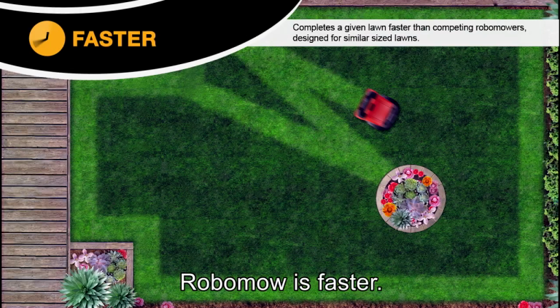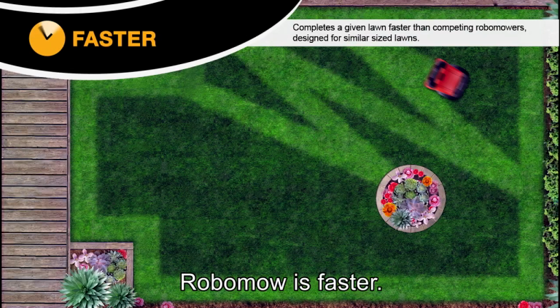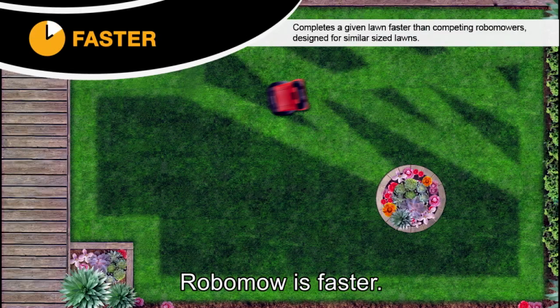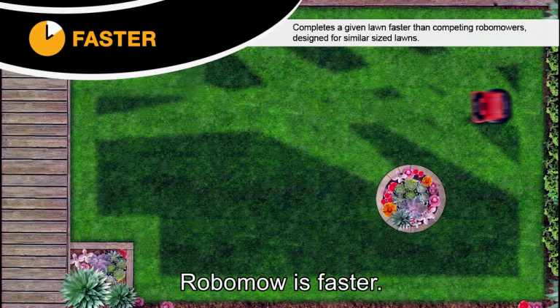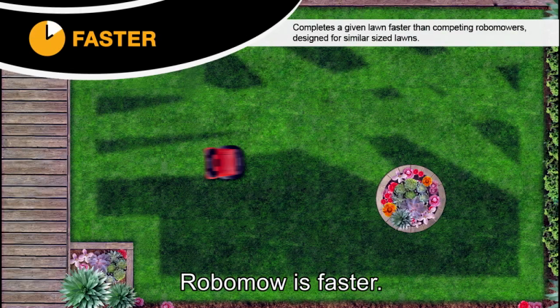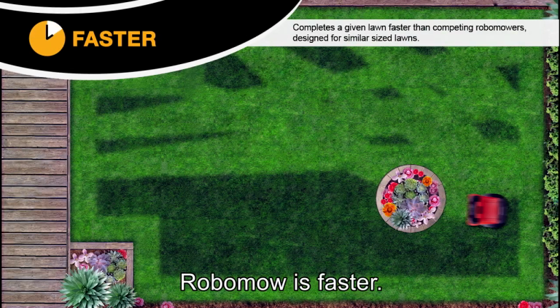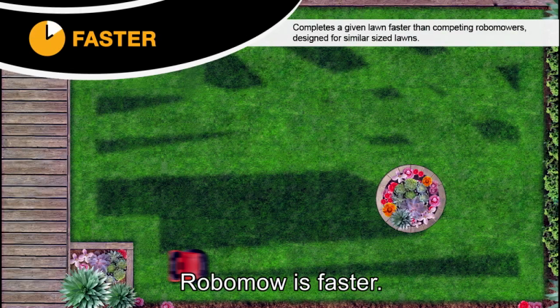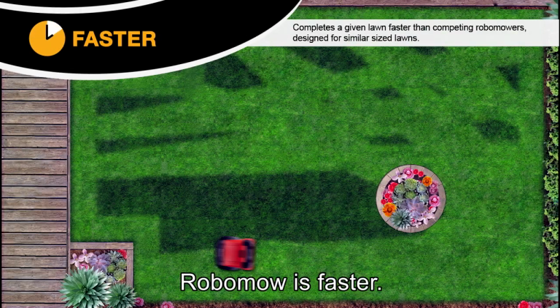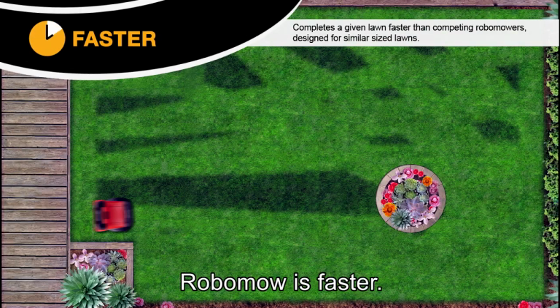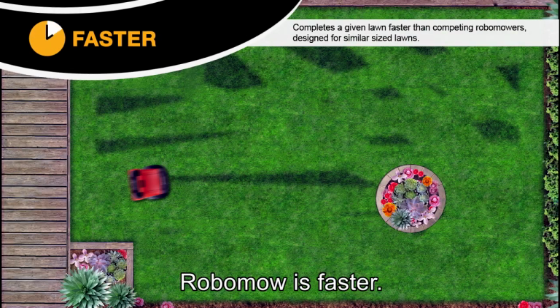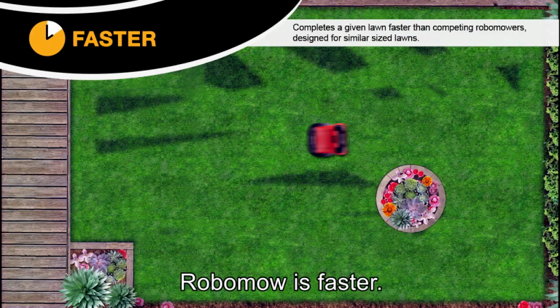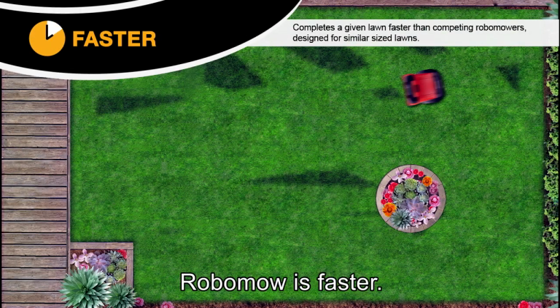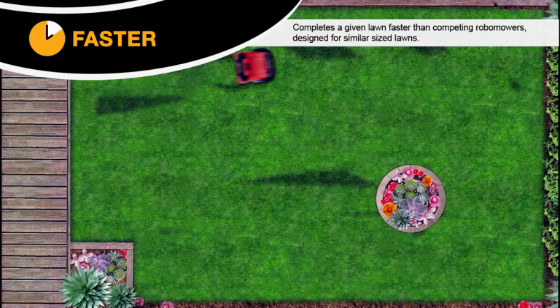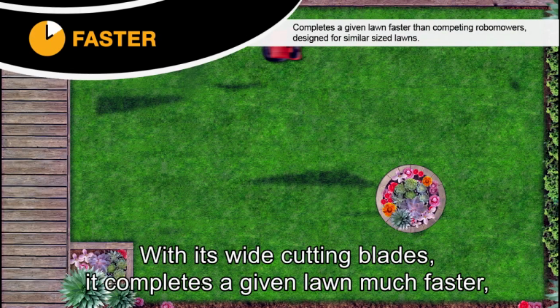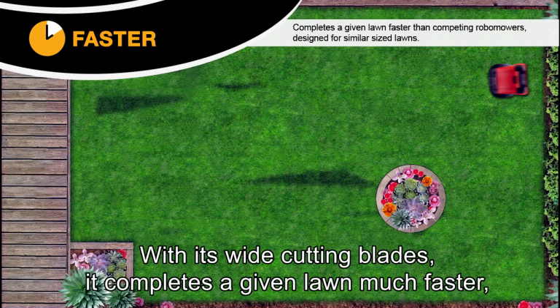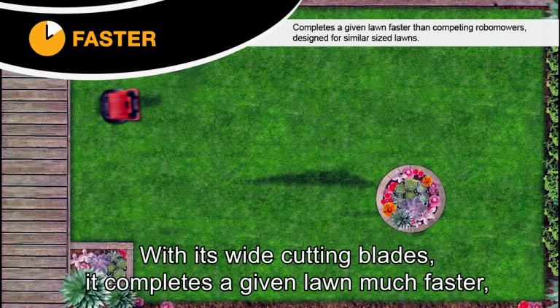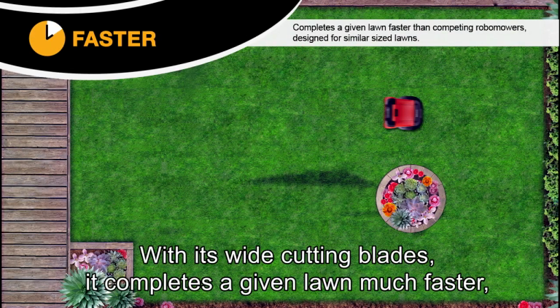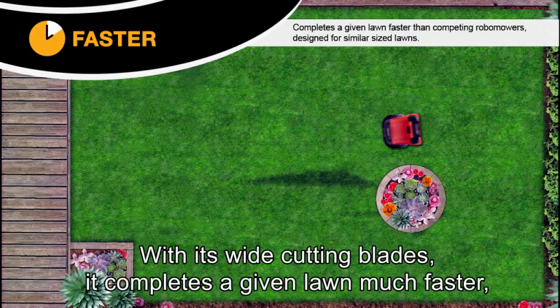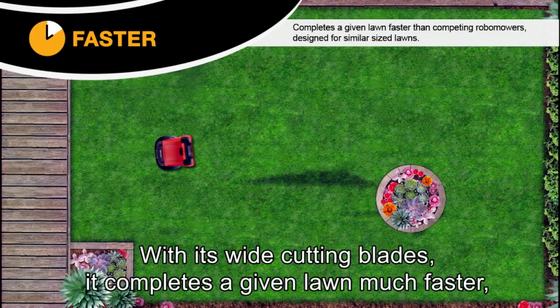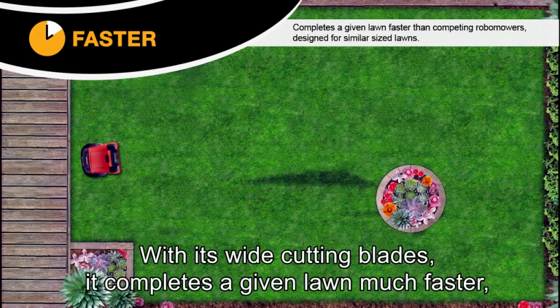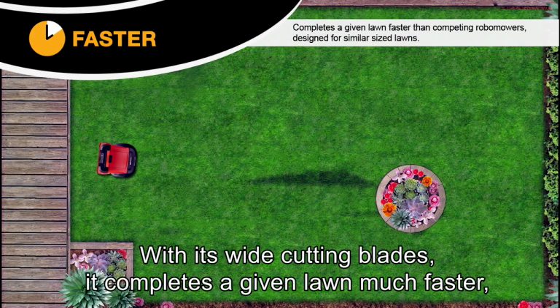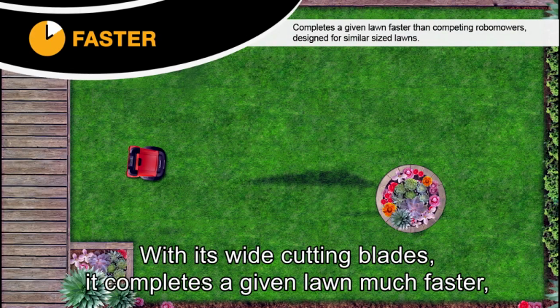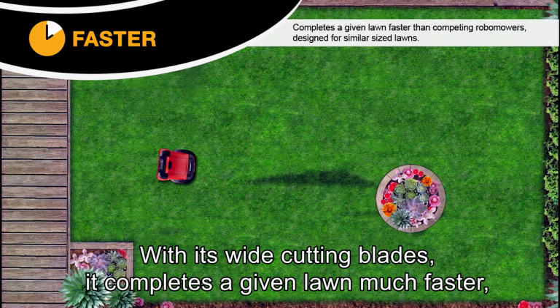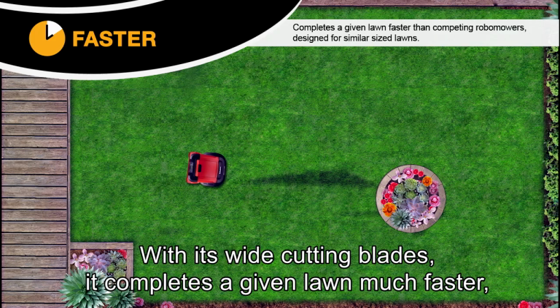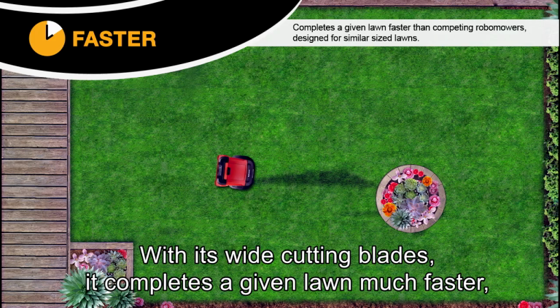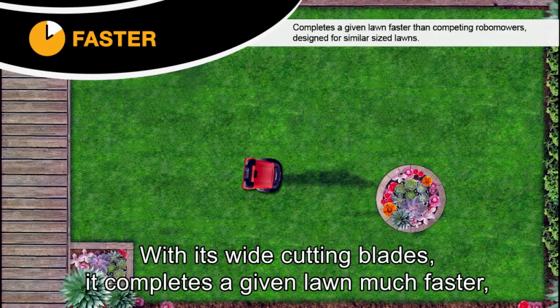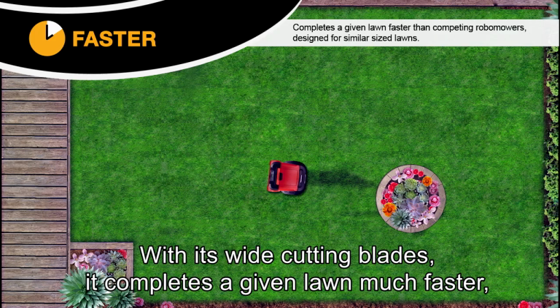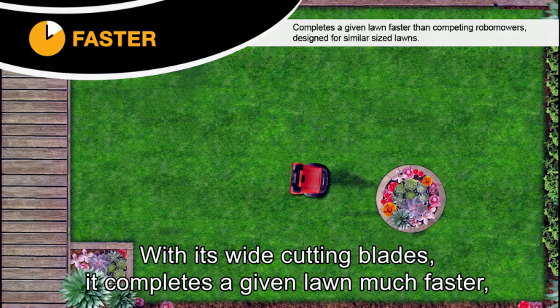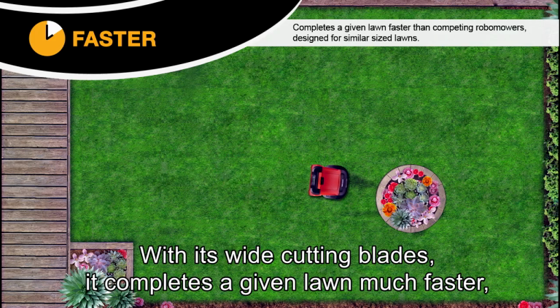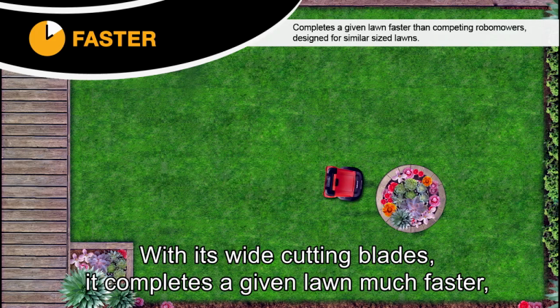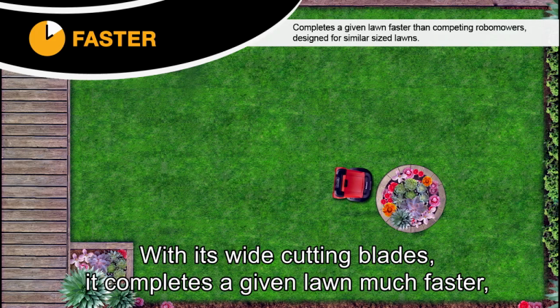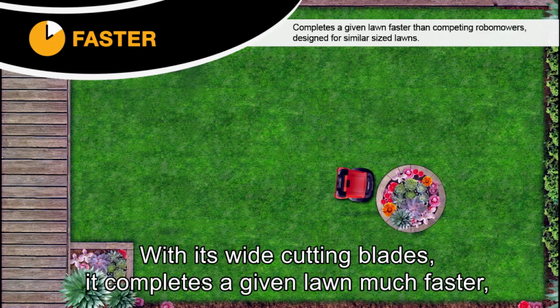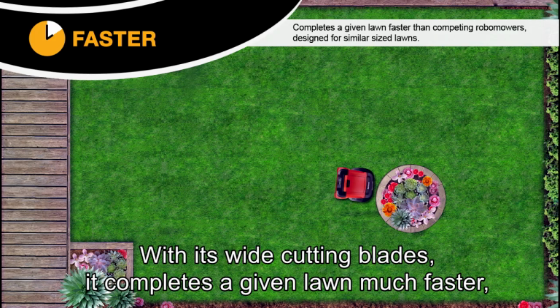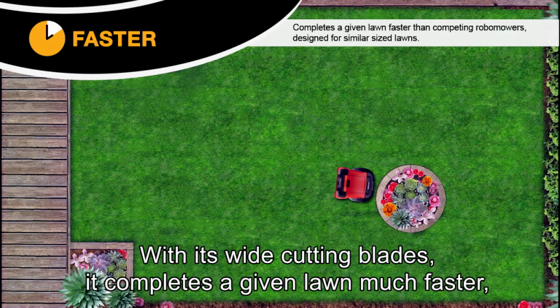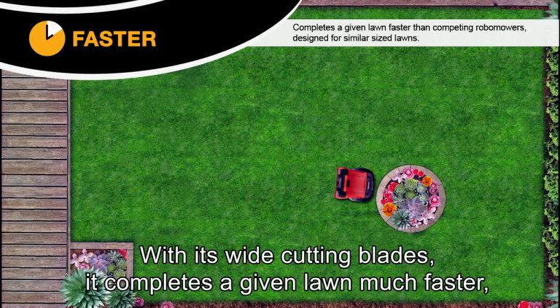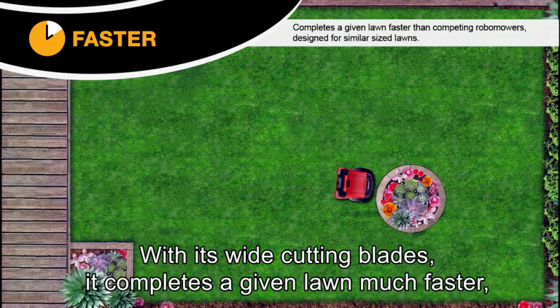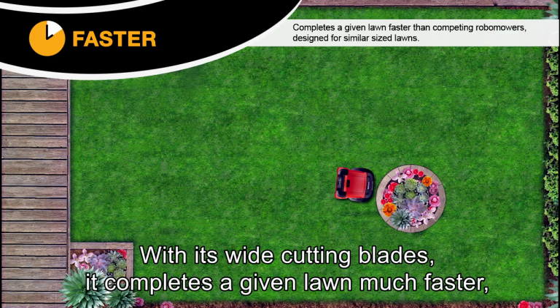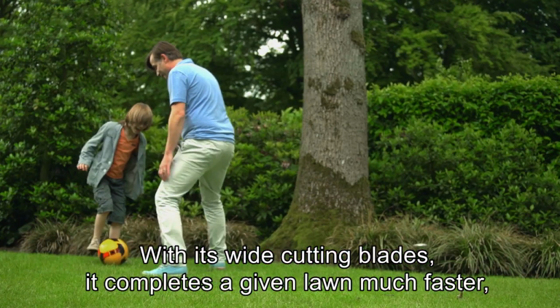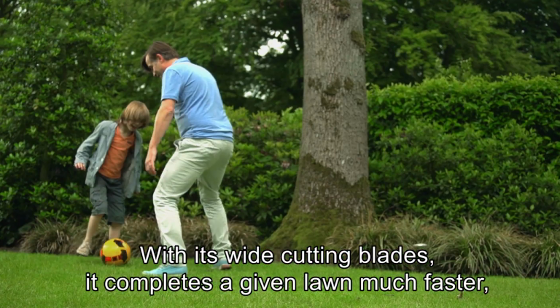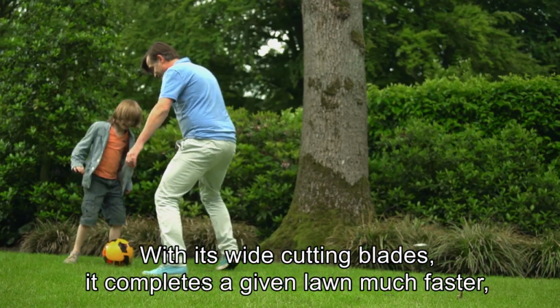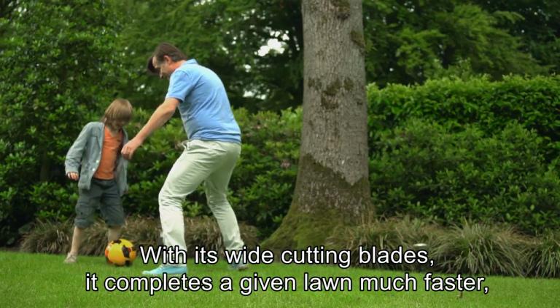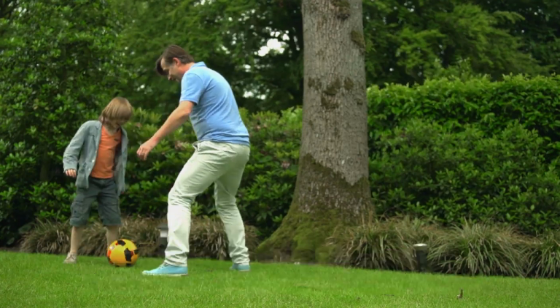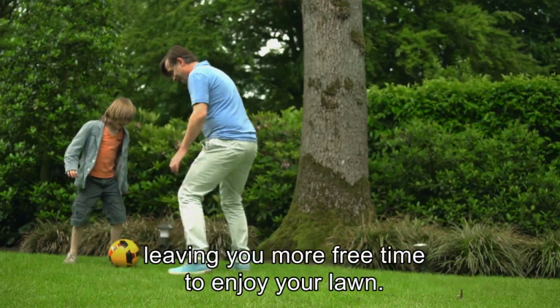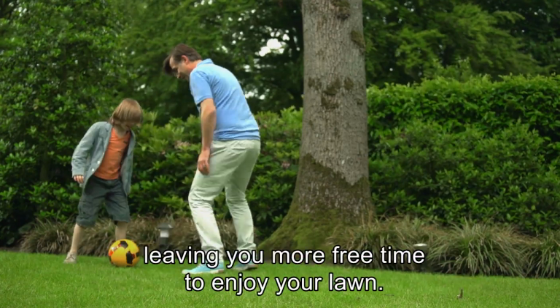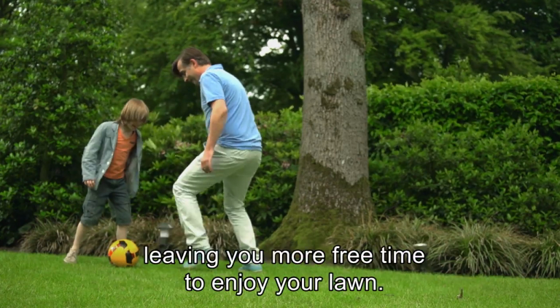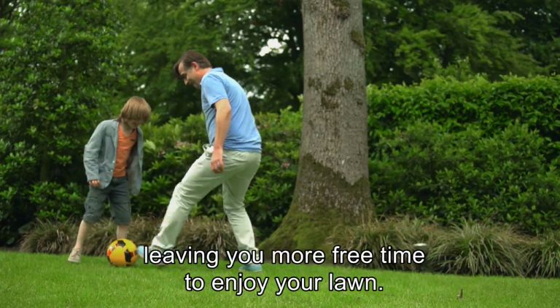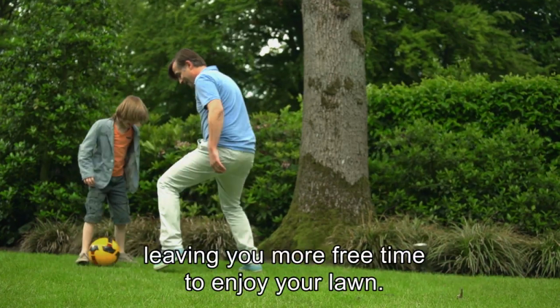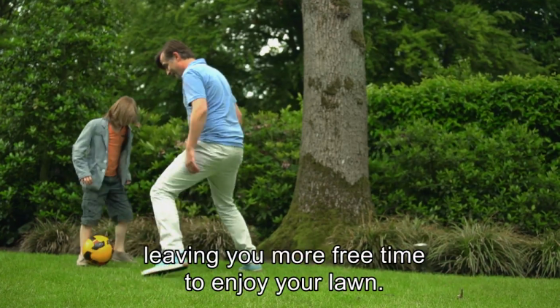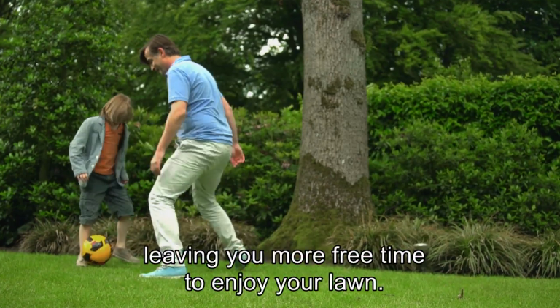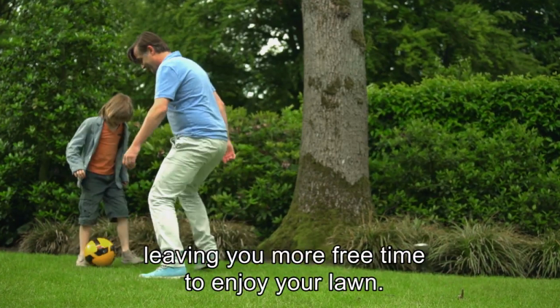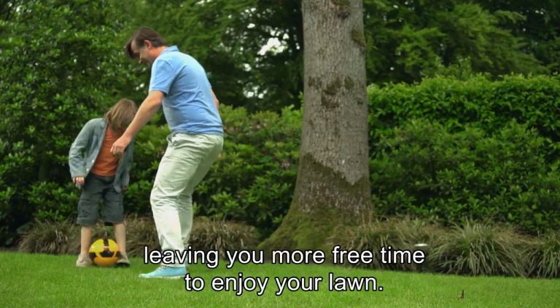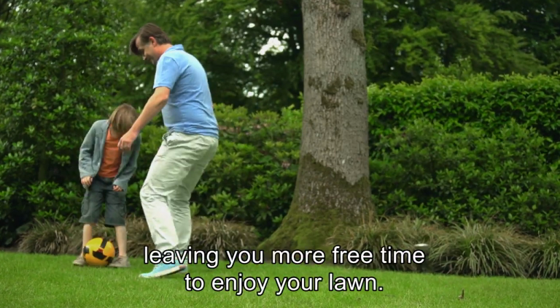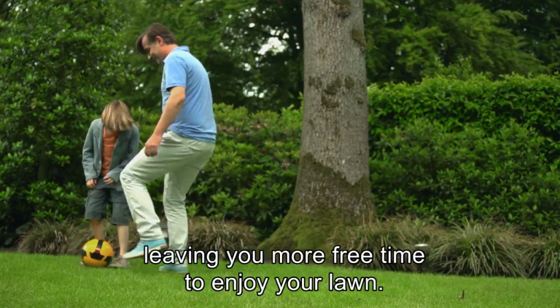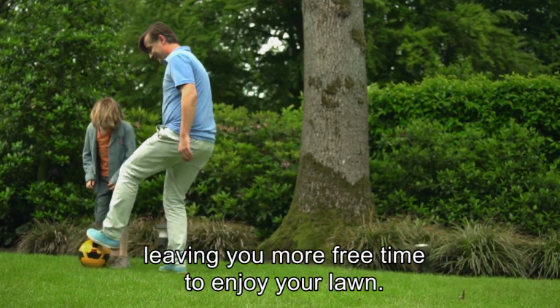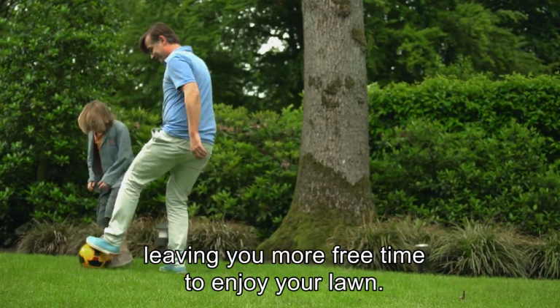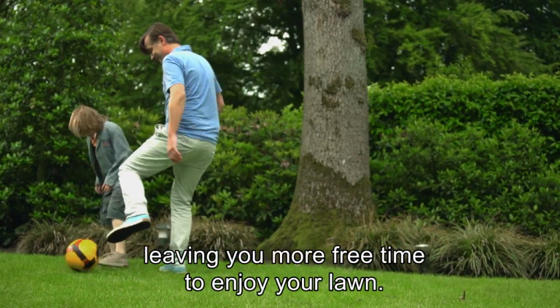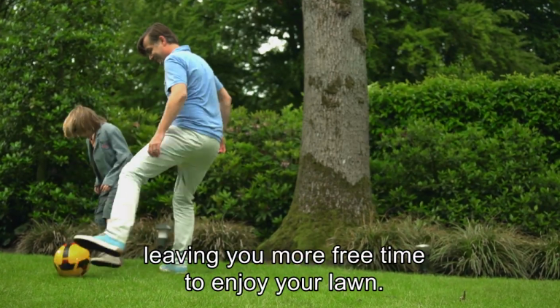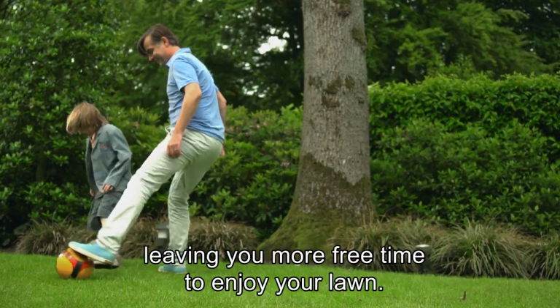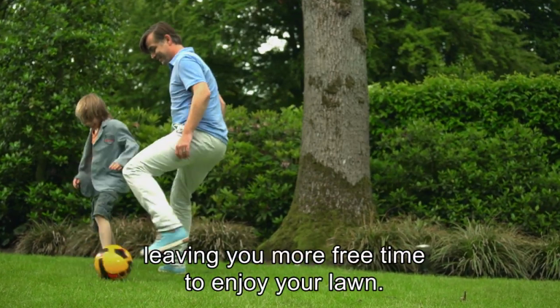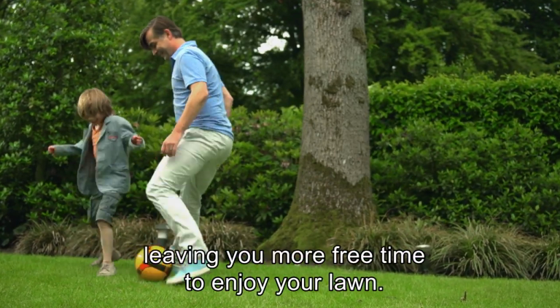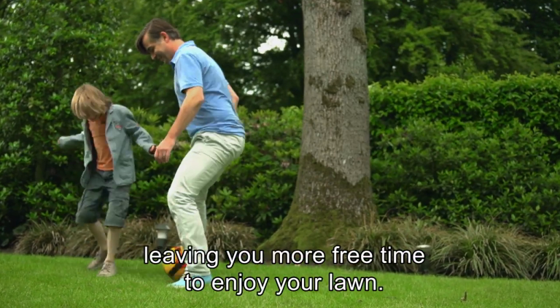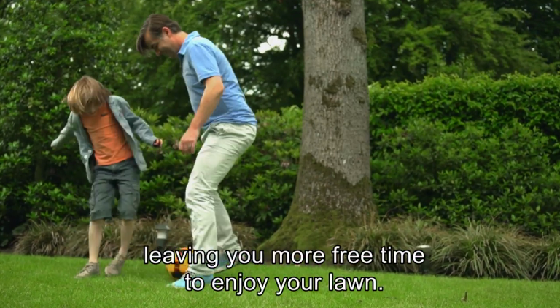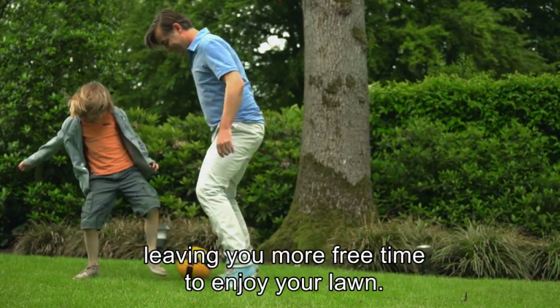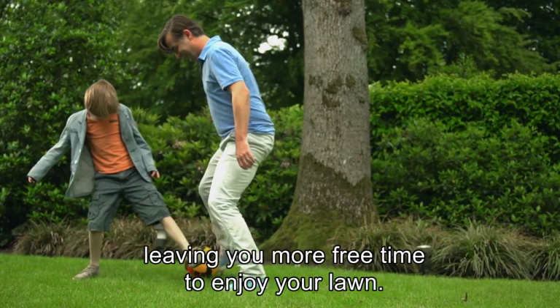Robomower is faster. With its wide cutting blades, it completes a given lawn much faster, leaving you more free time to enjoy your lawn.